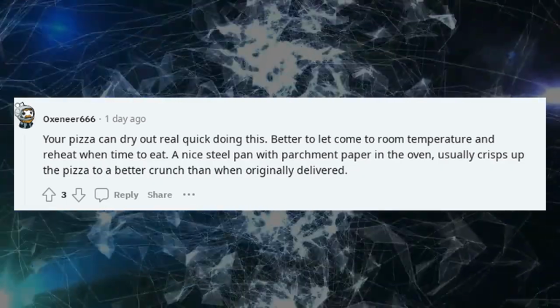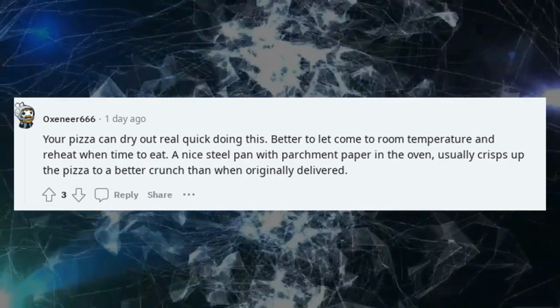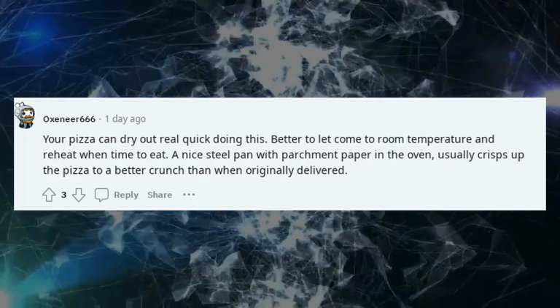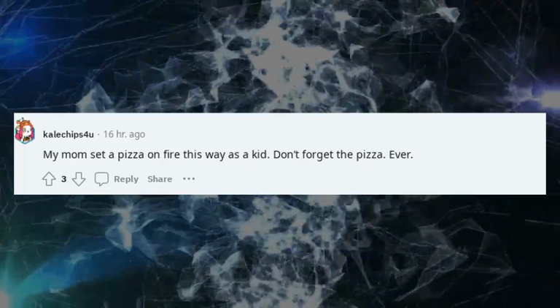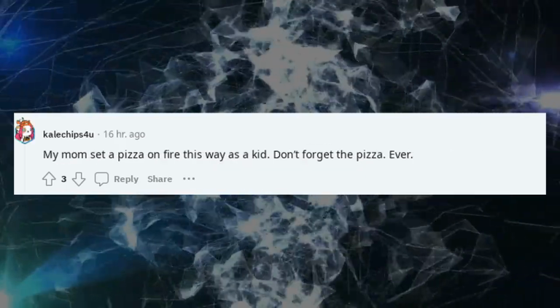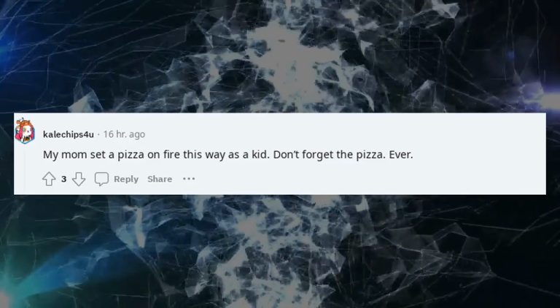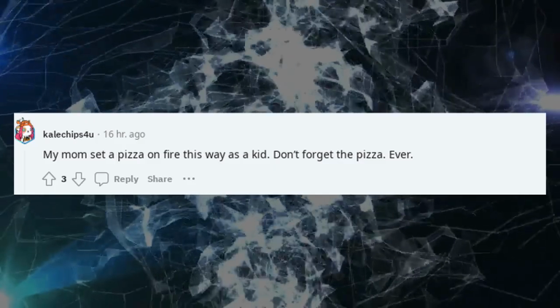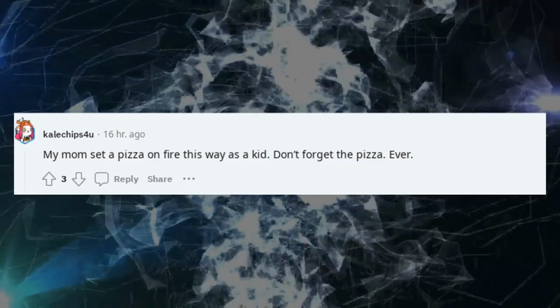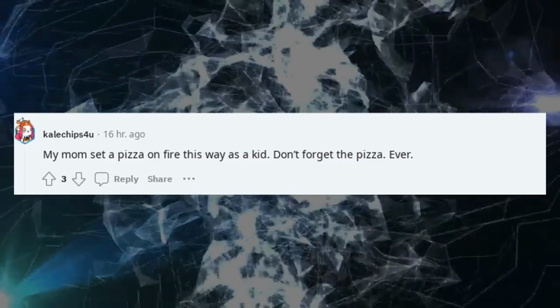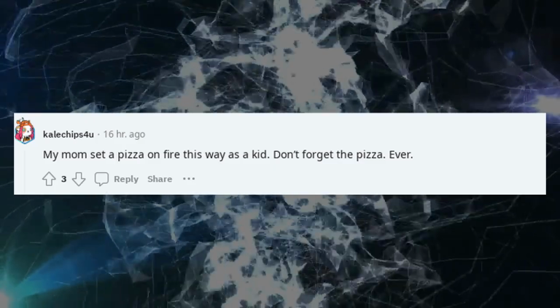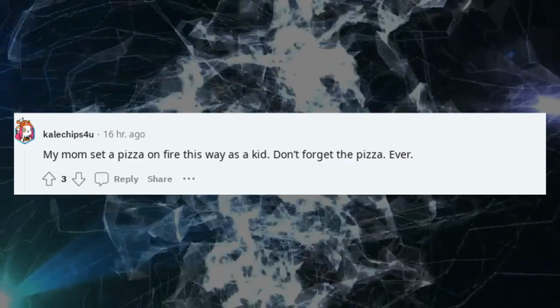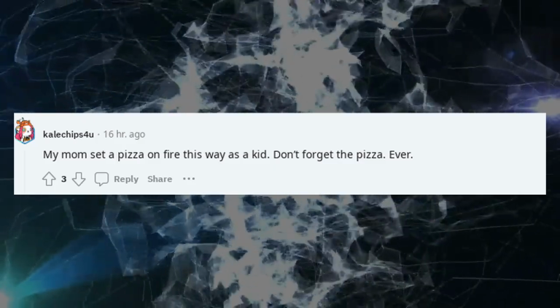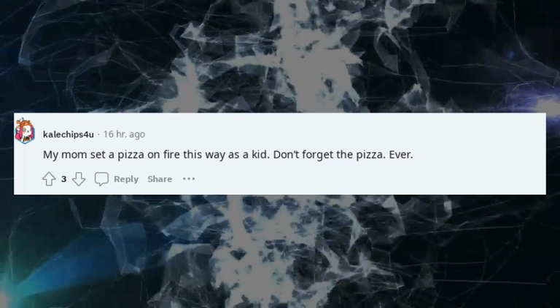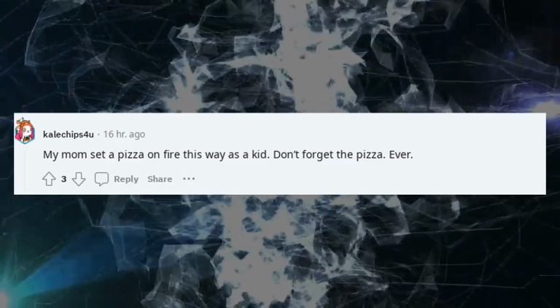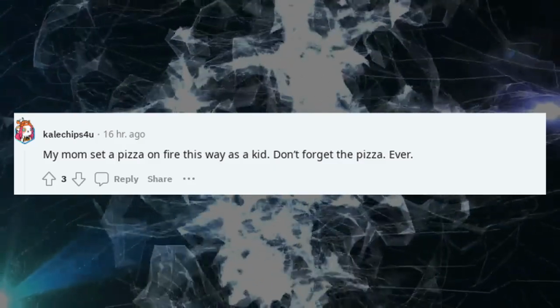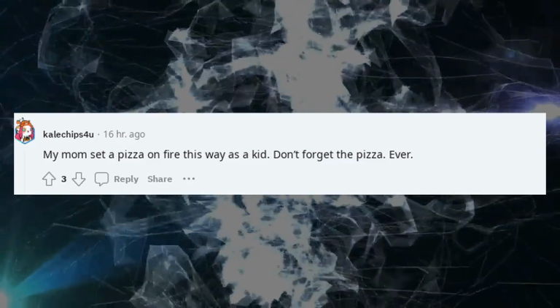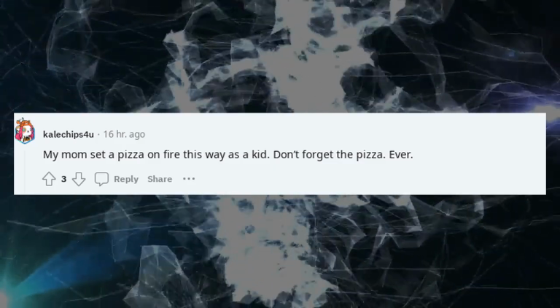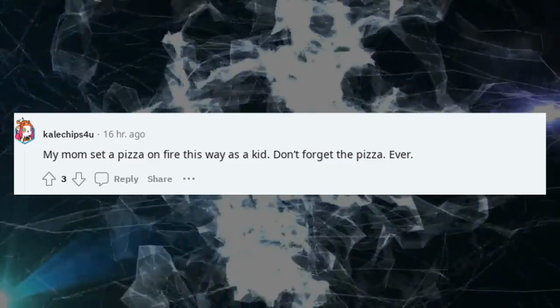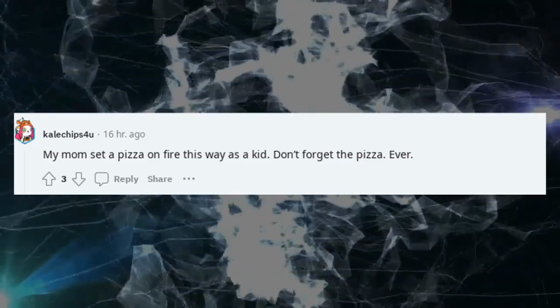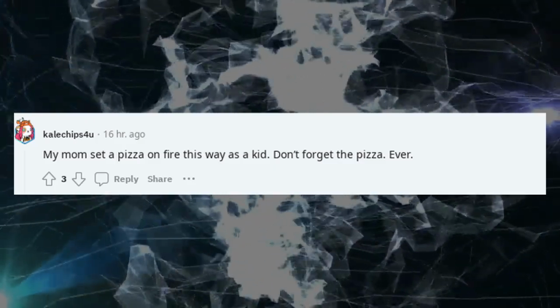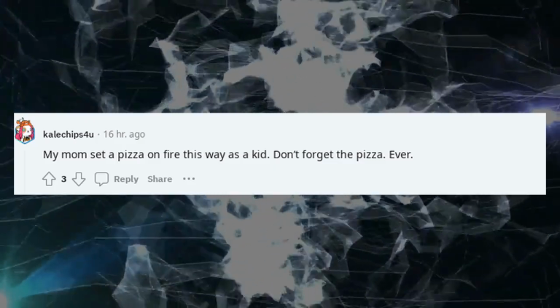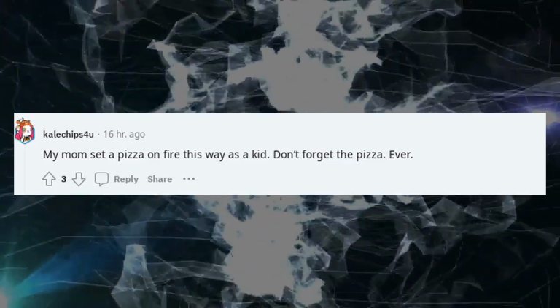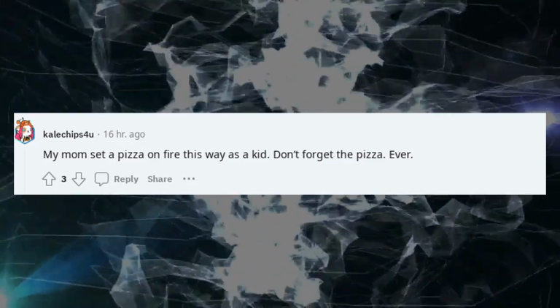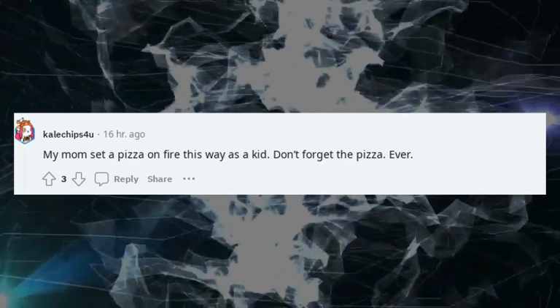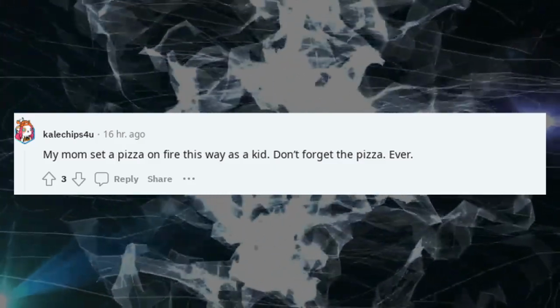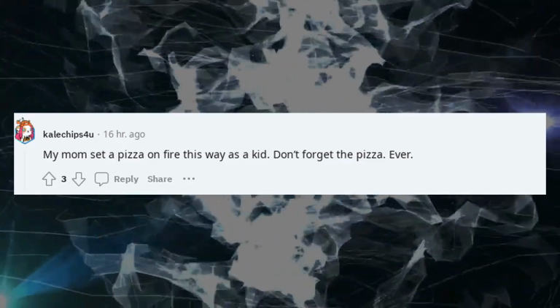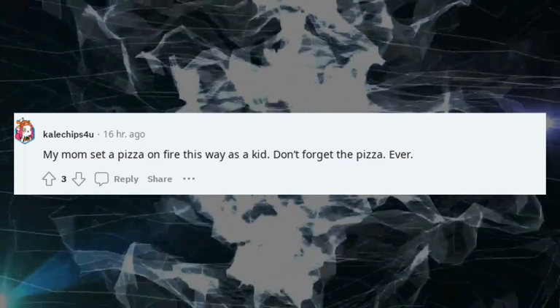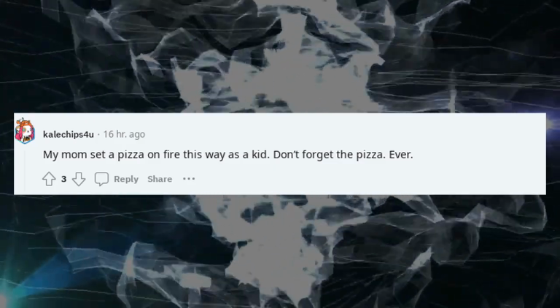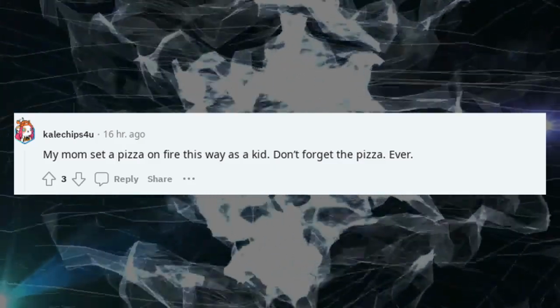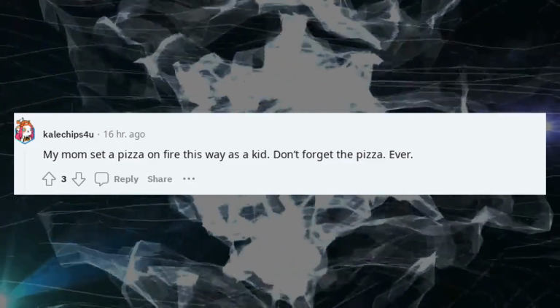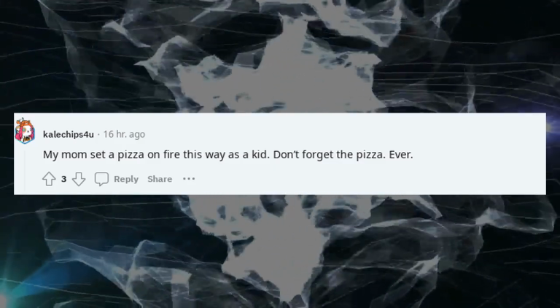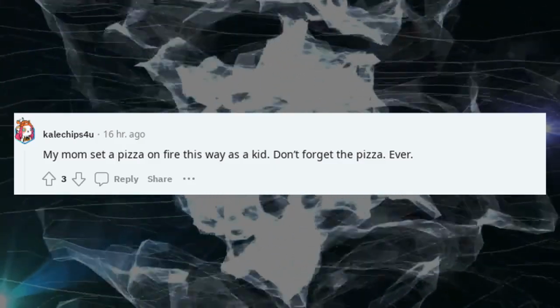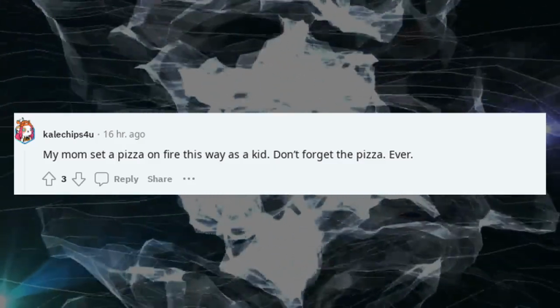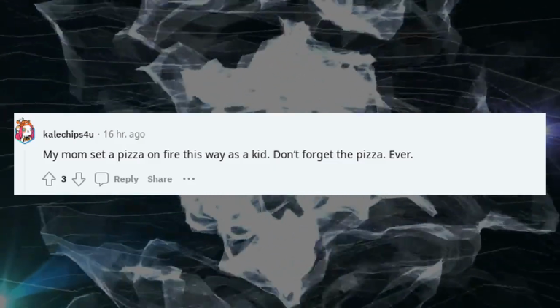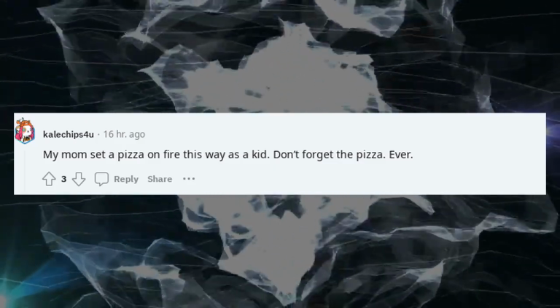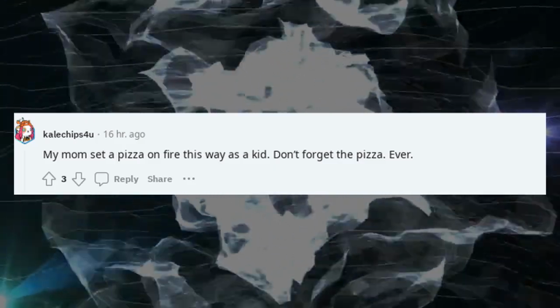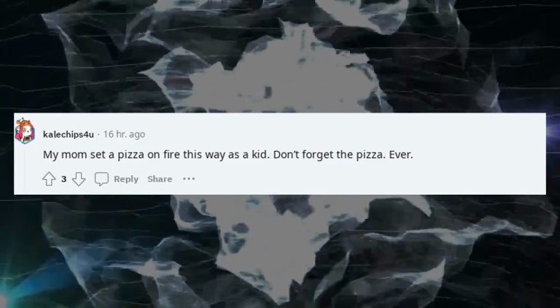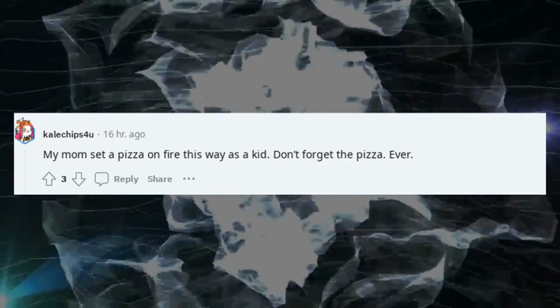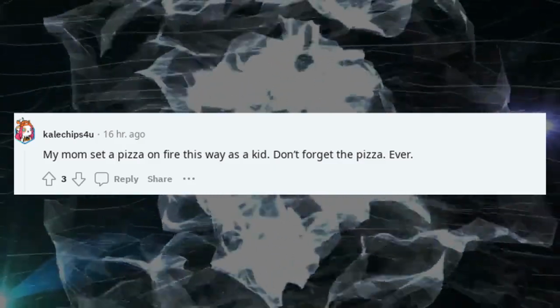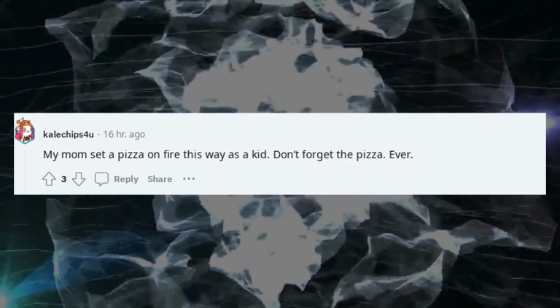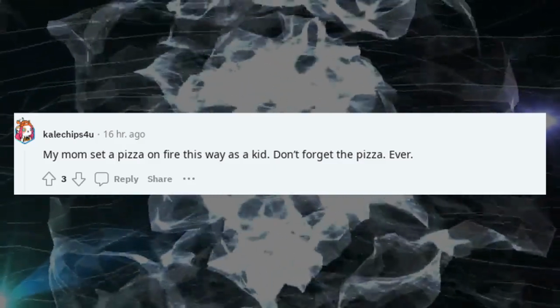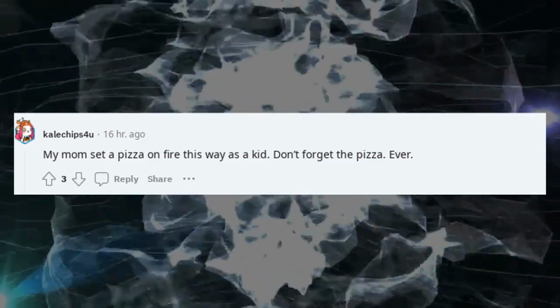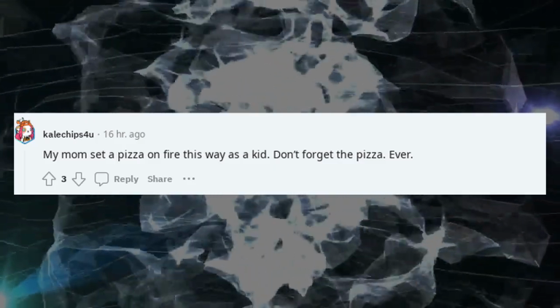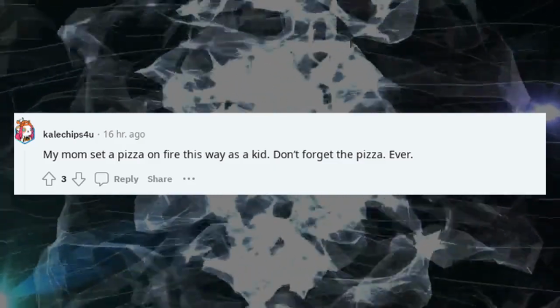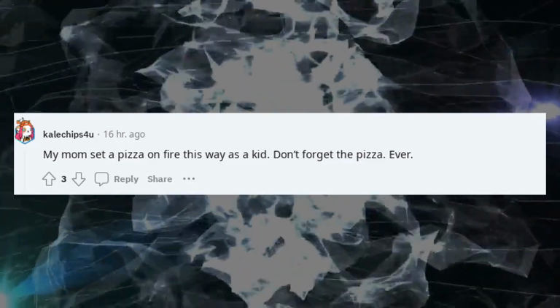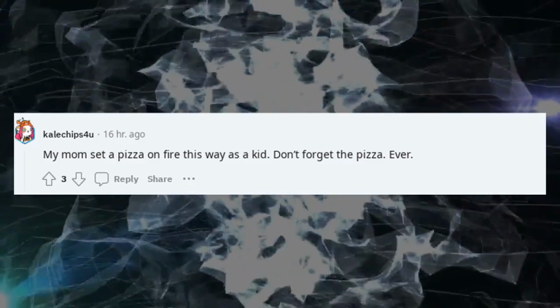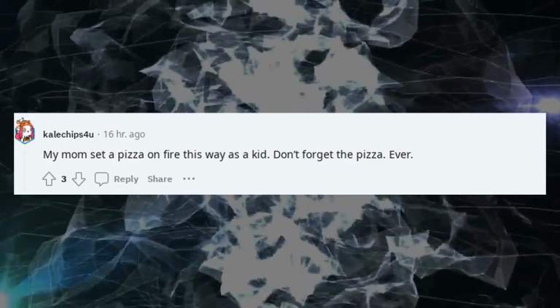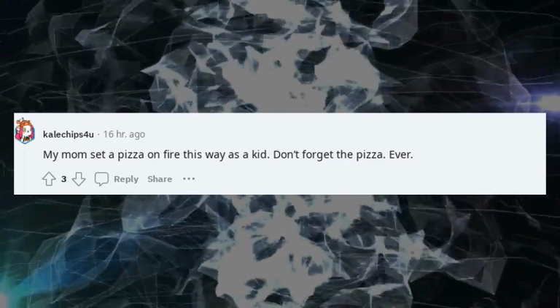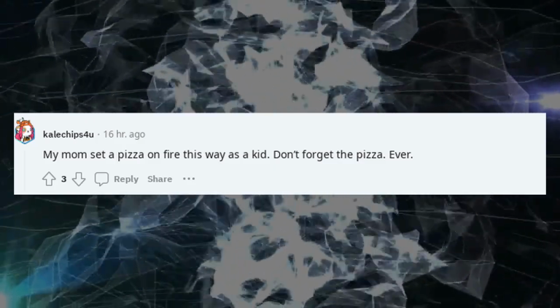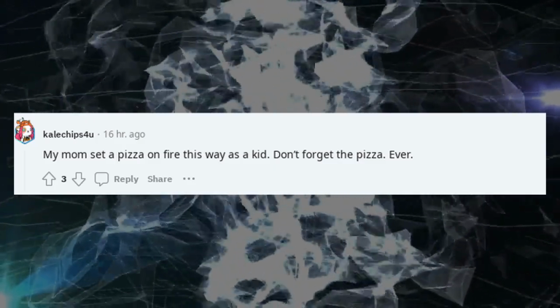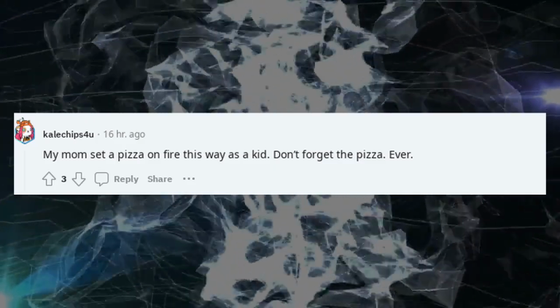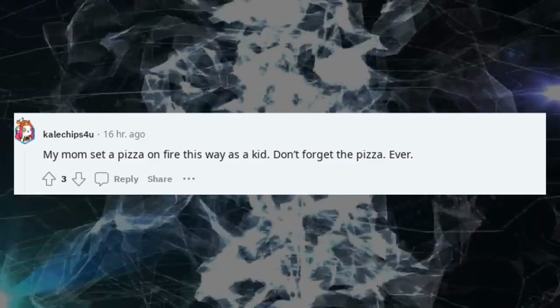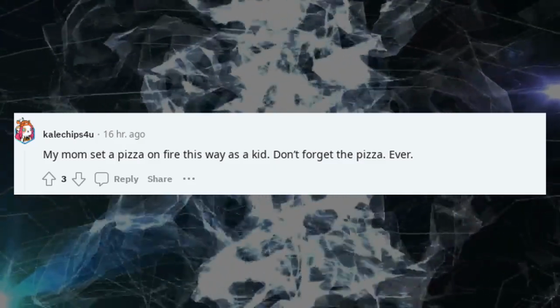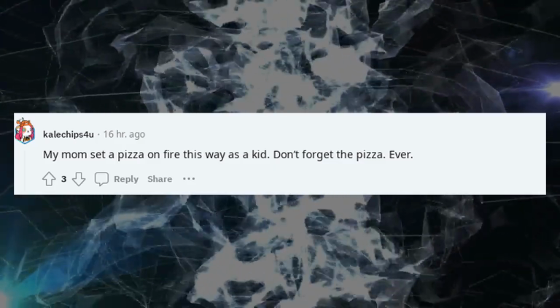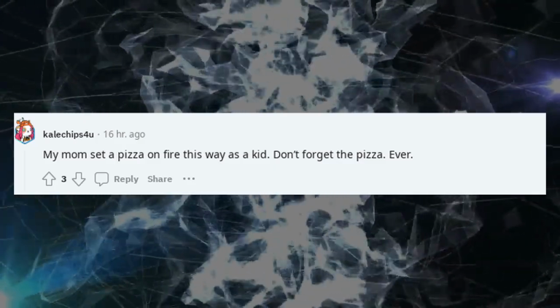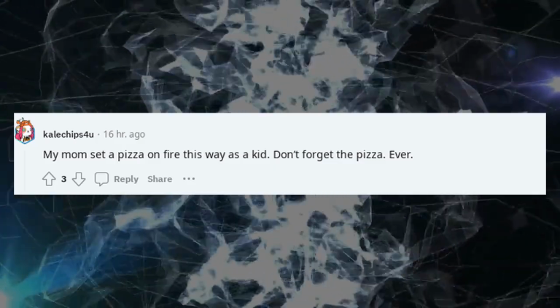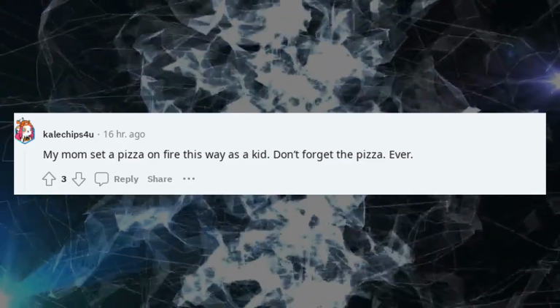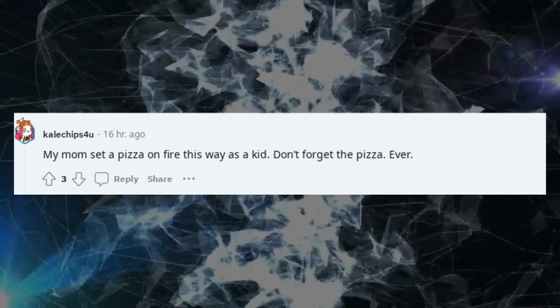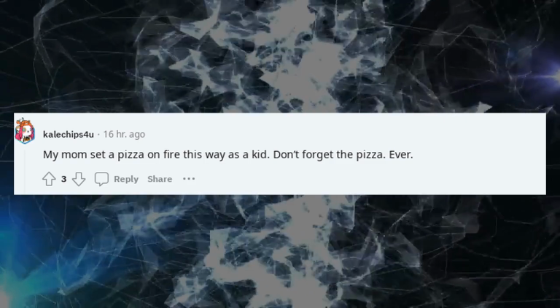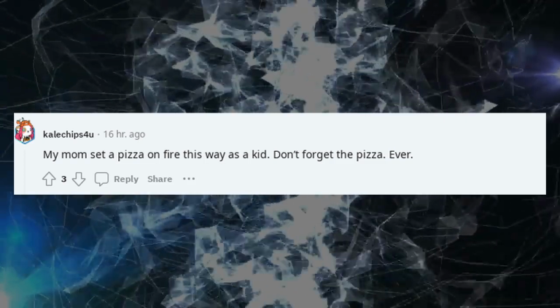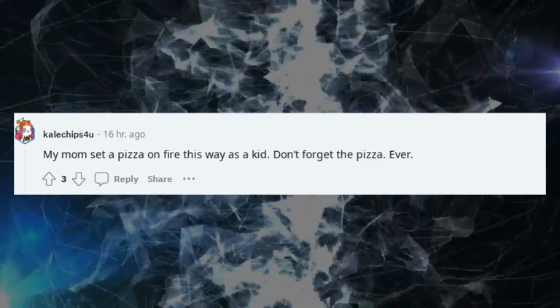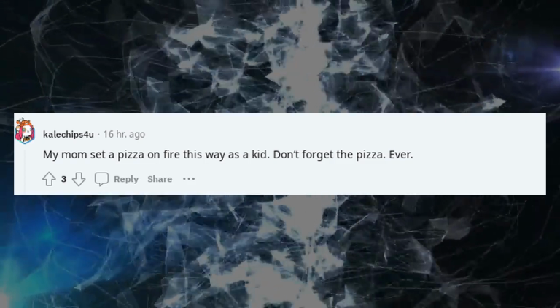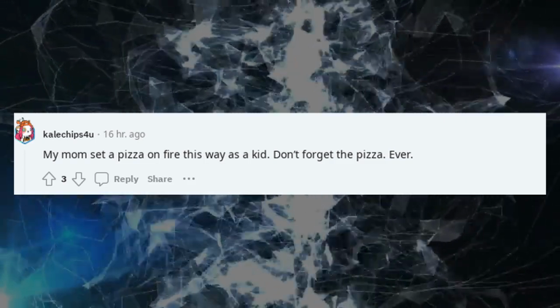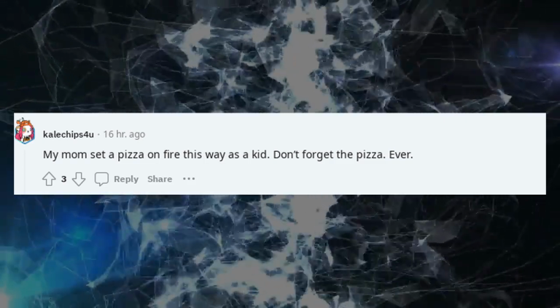My mom set a pizza on fire this way as a kid. Don't forget the pizza. Ever.